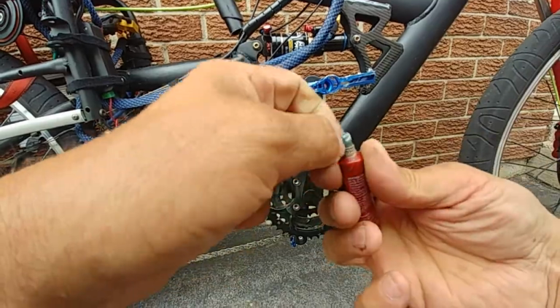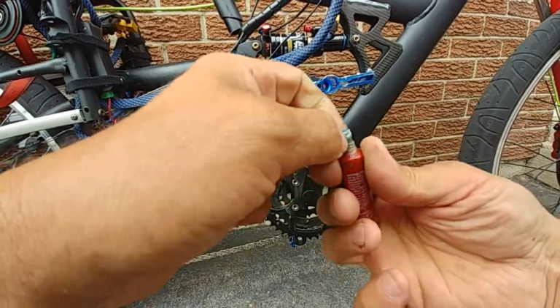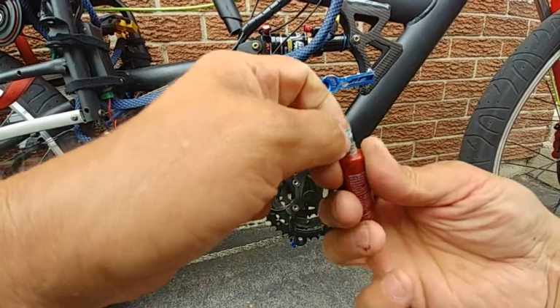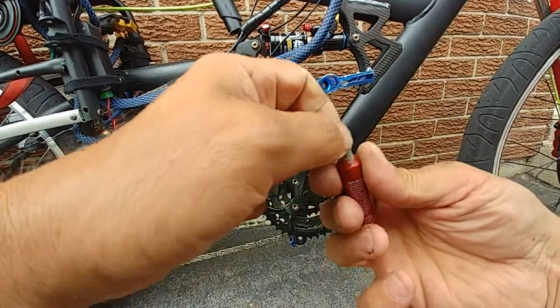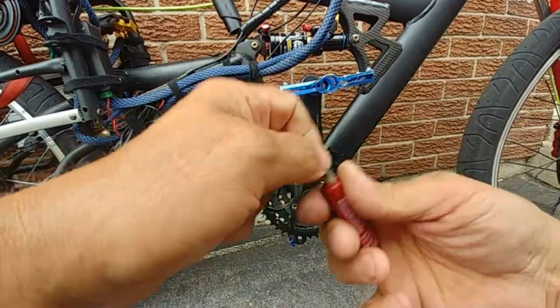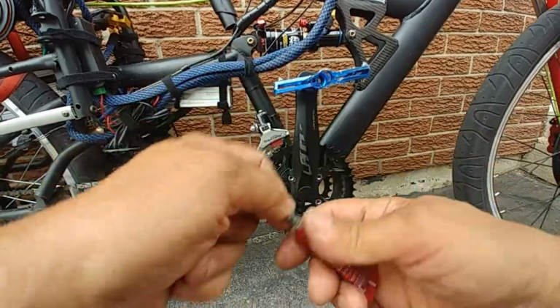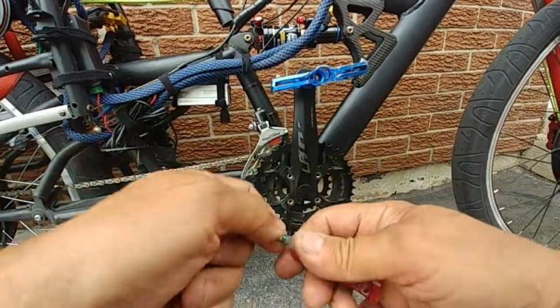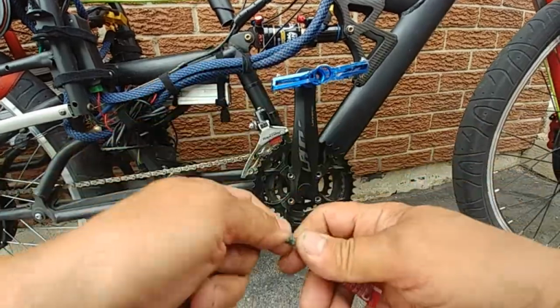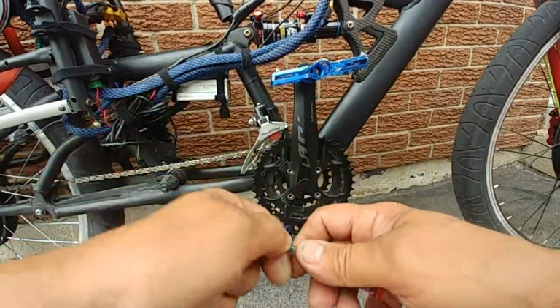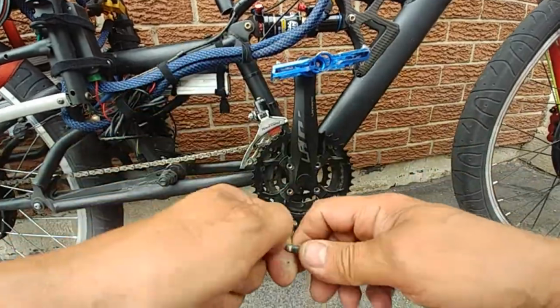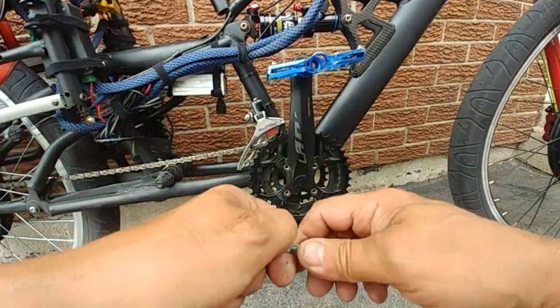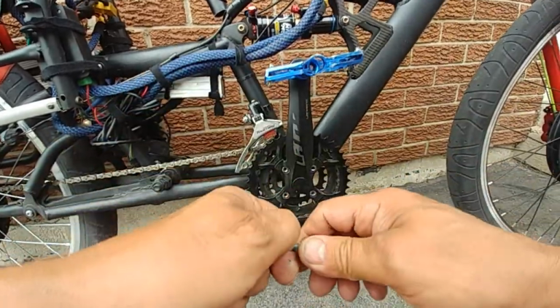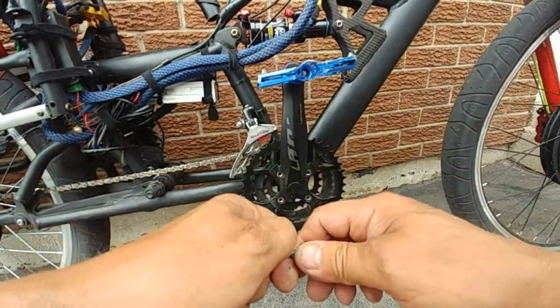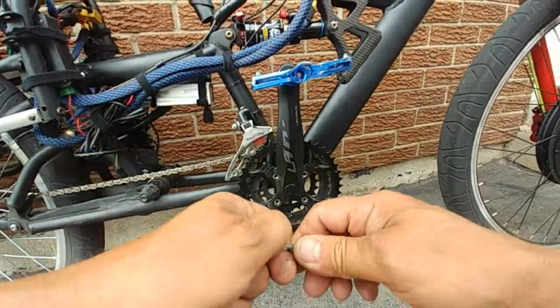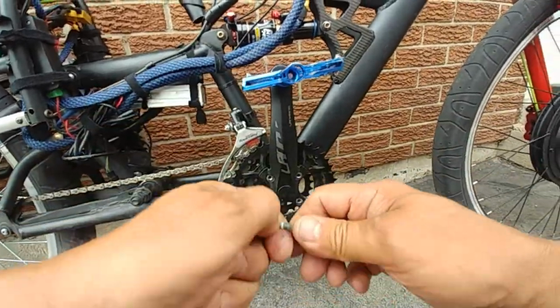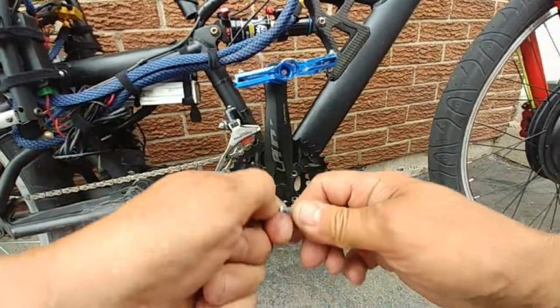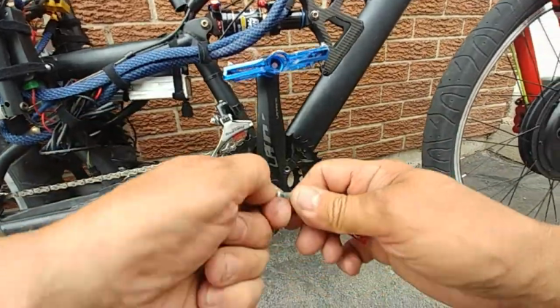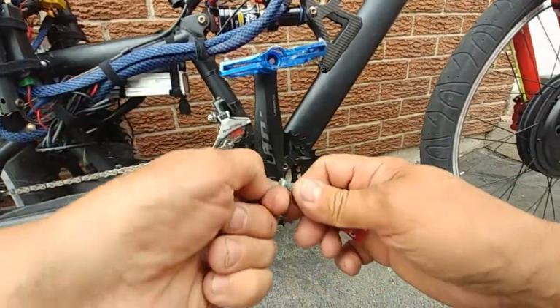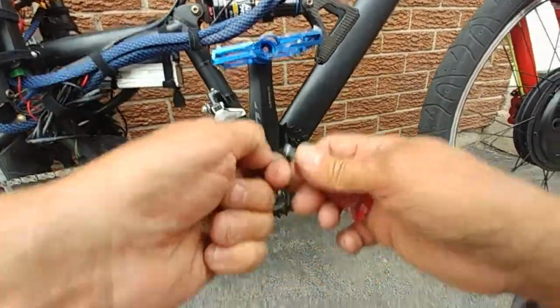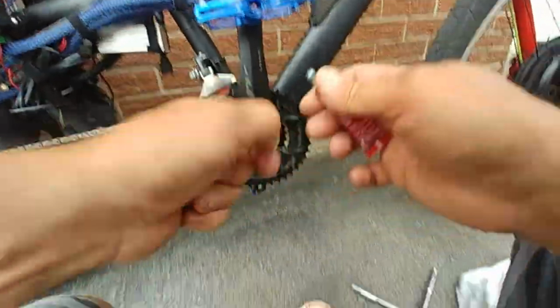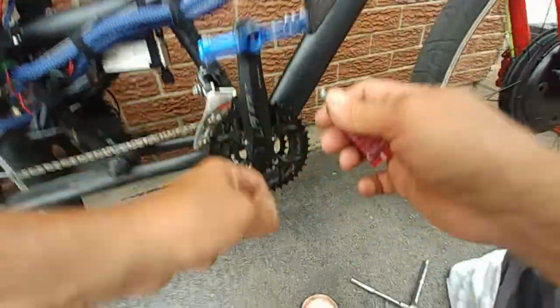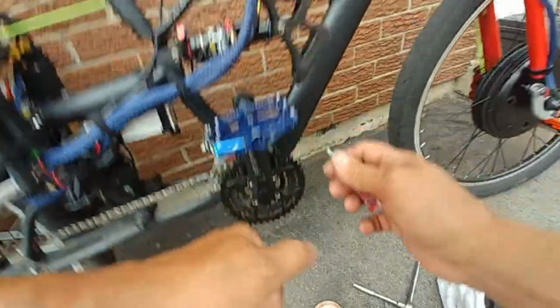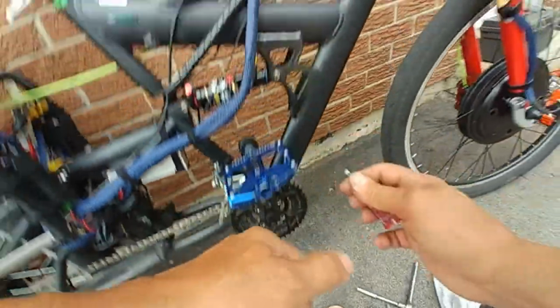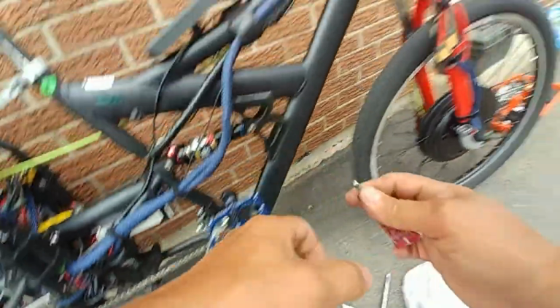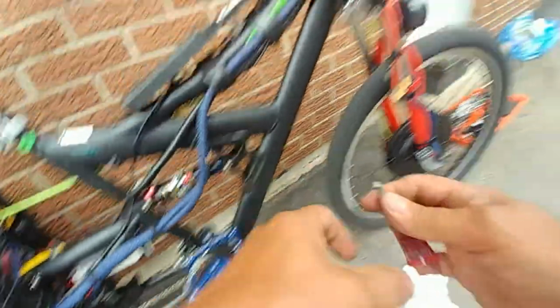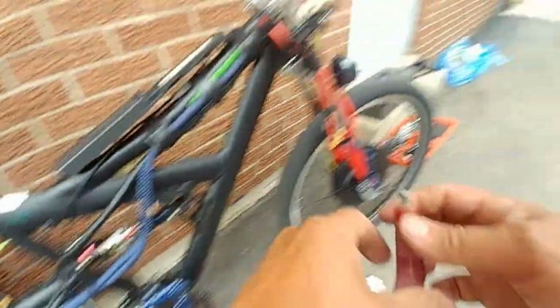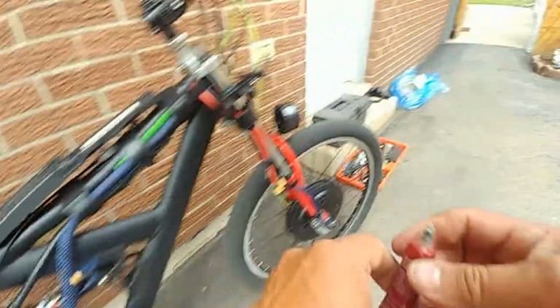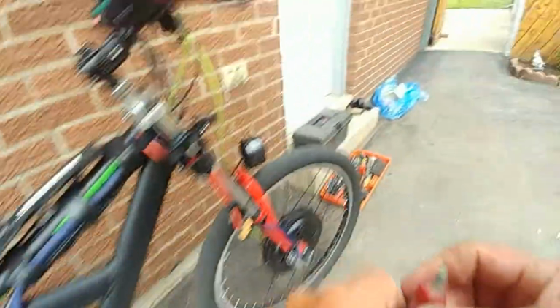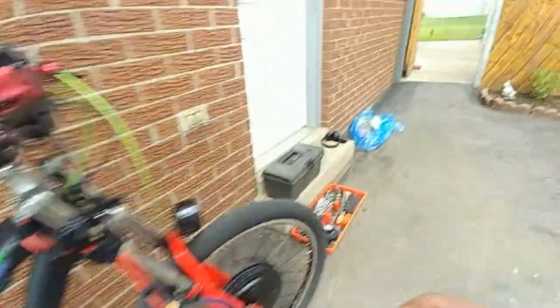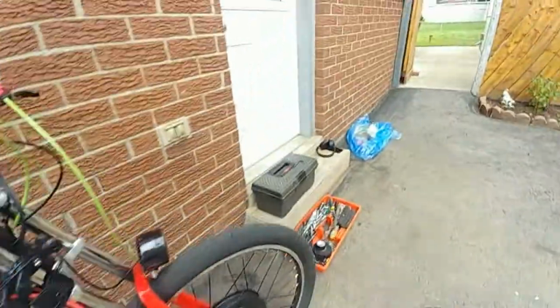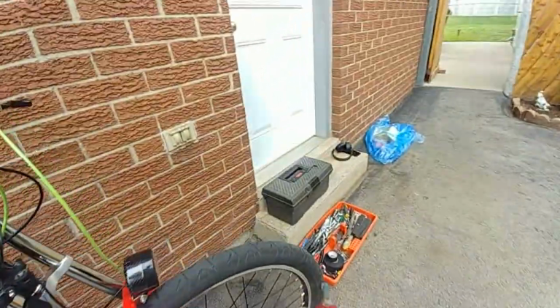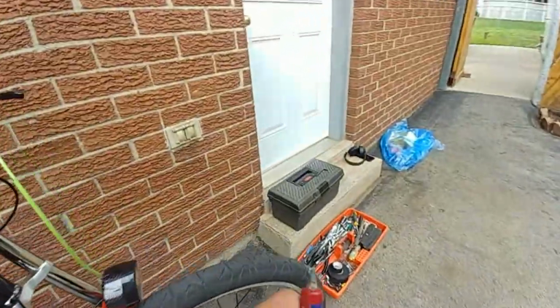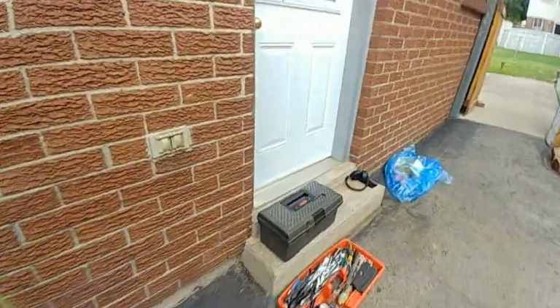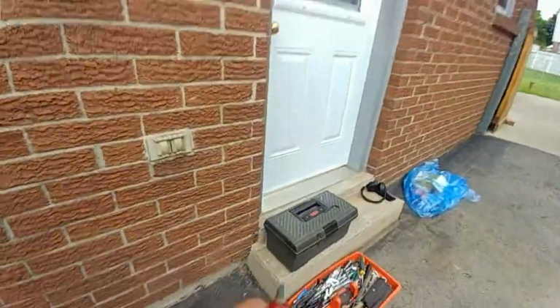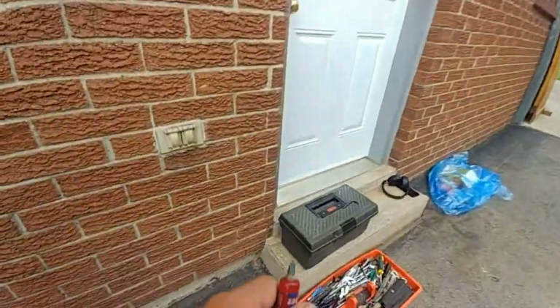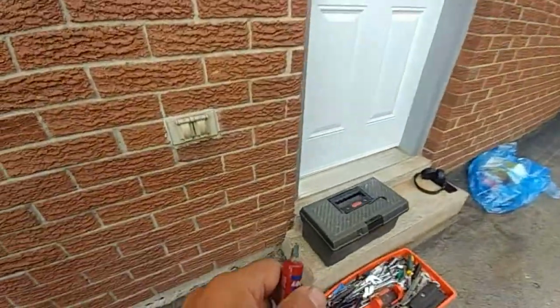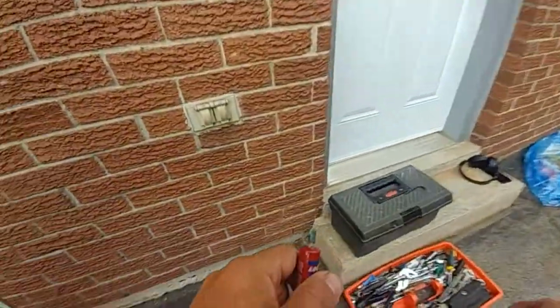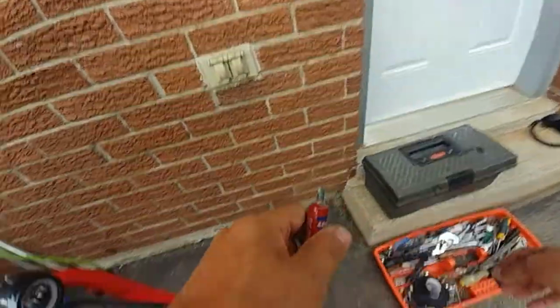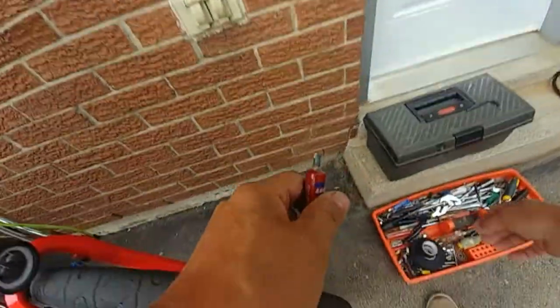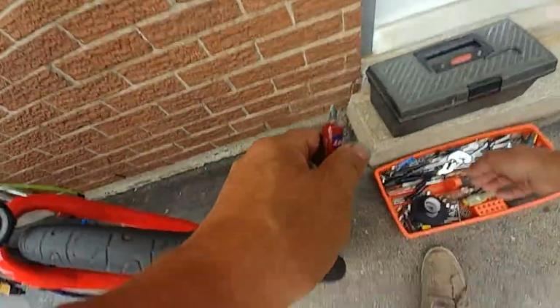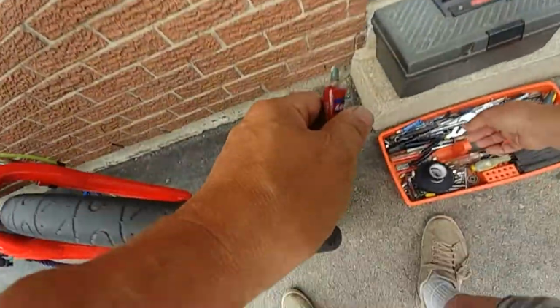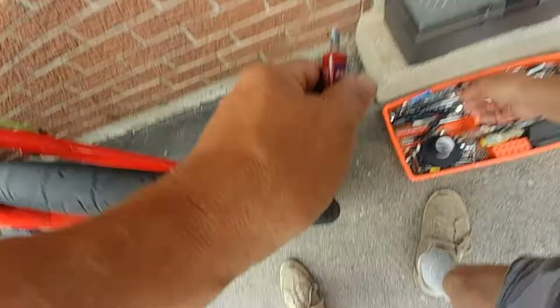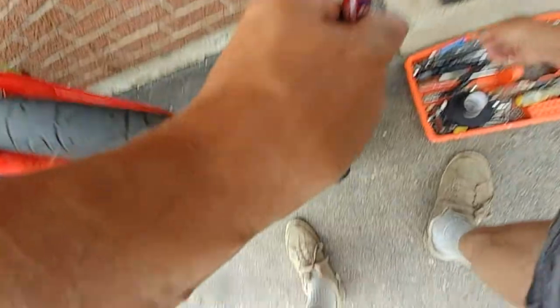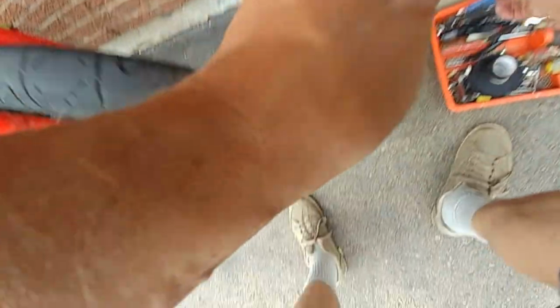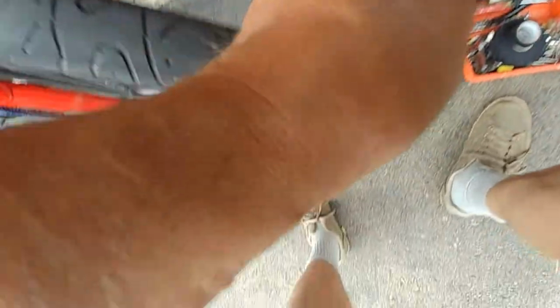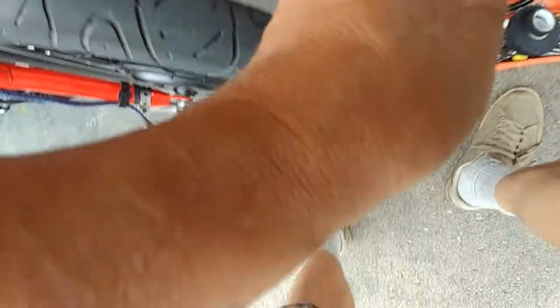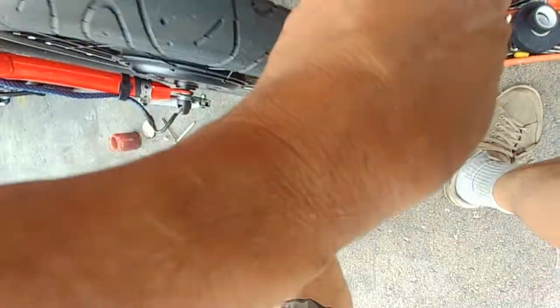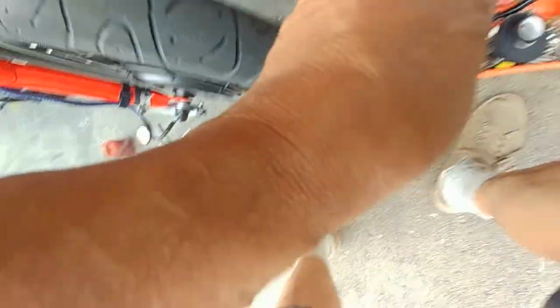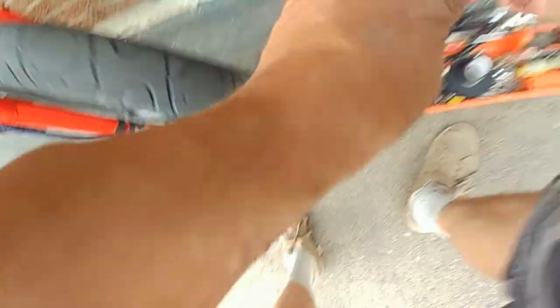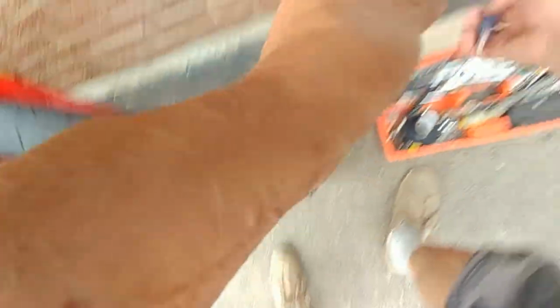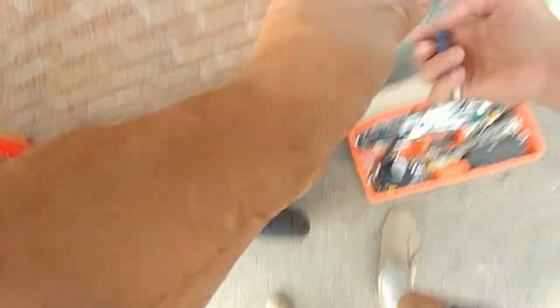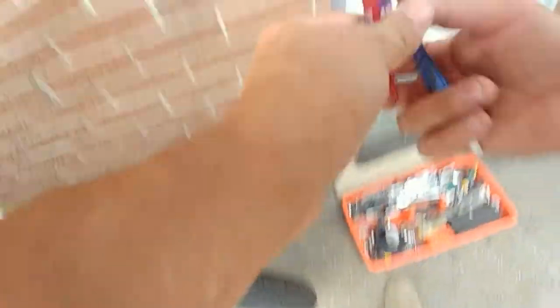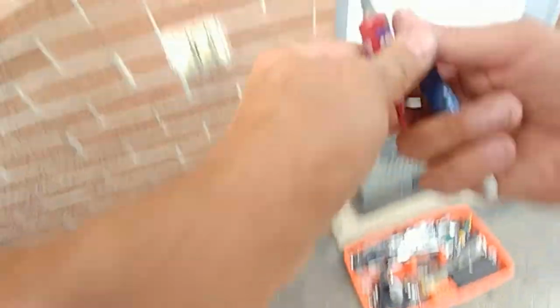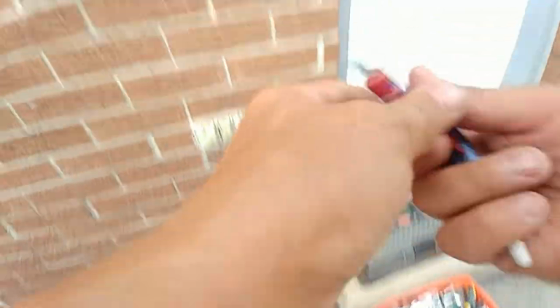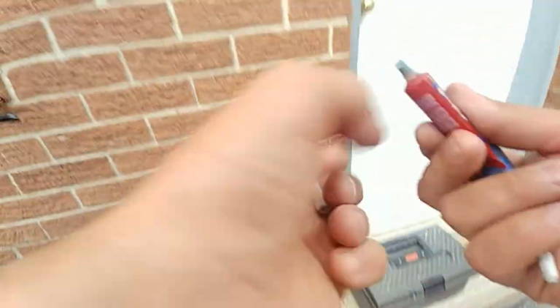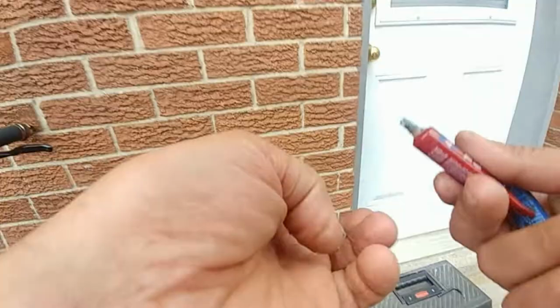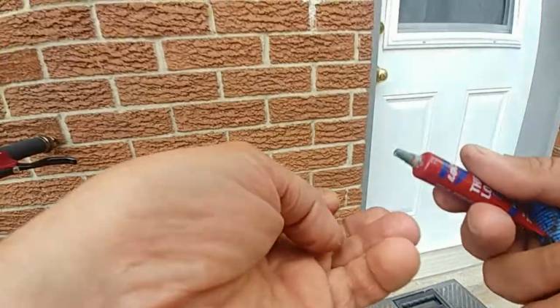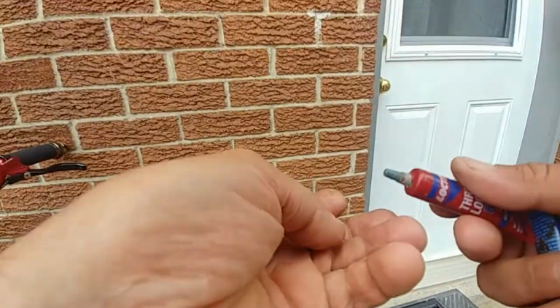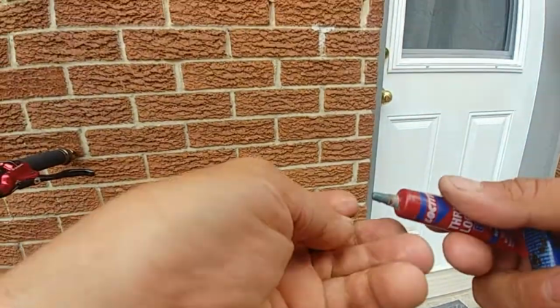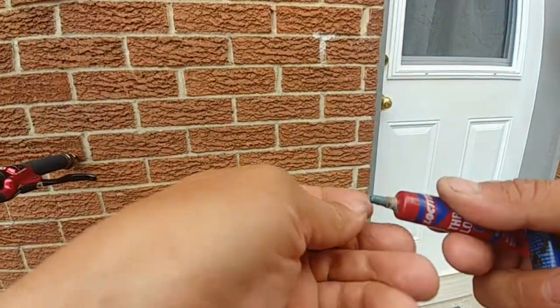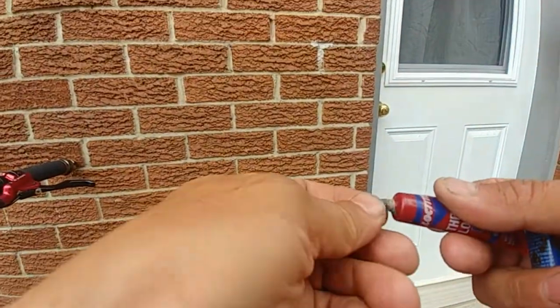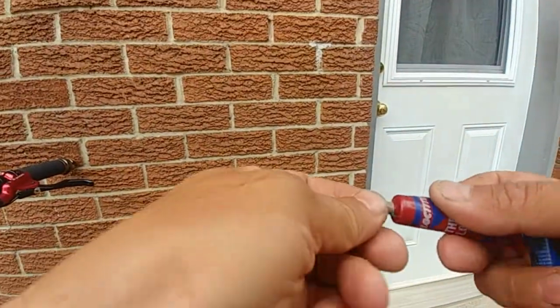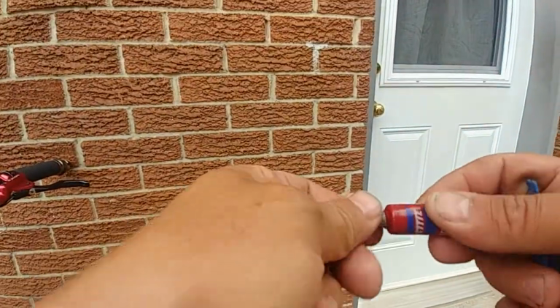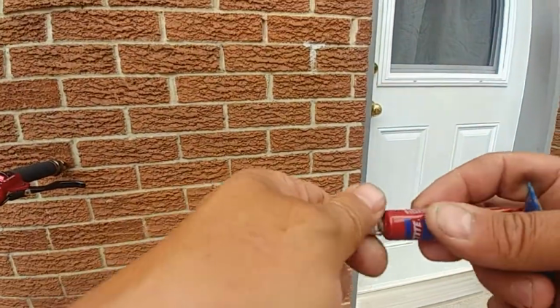That's a little hard — that's no good. Let's try the red thread locker, just a little bit of that.